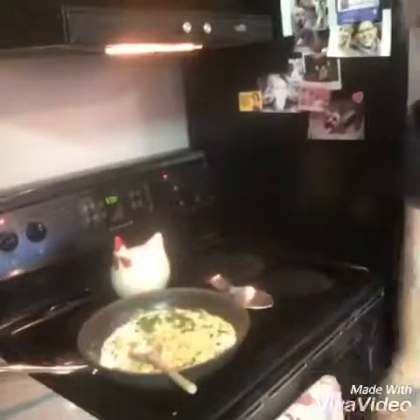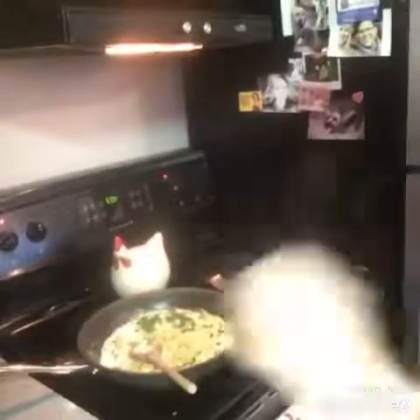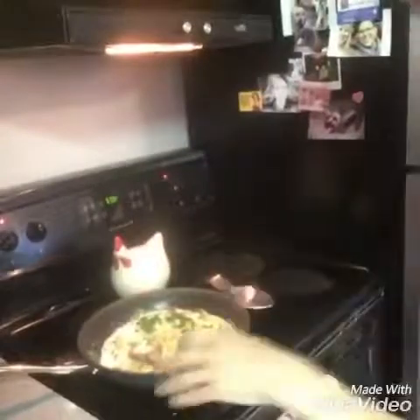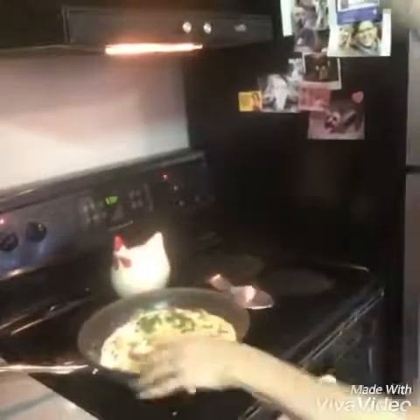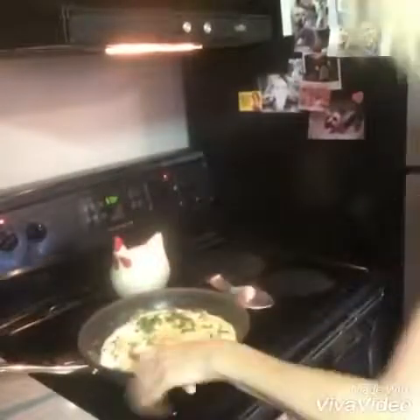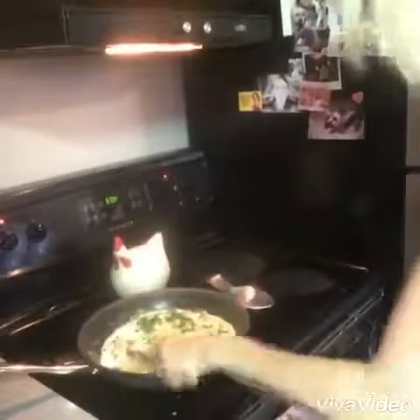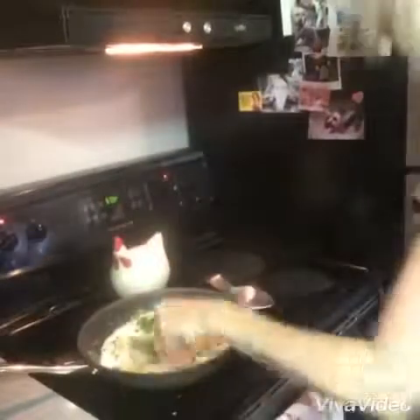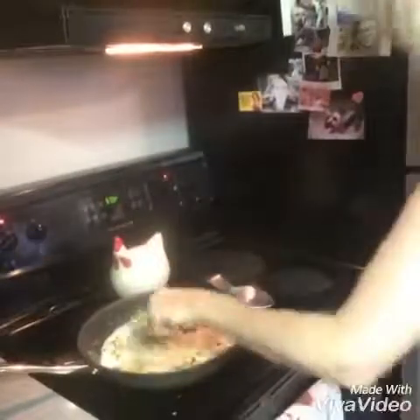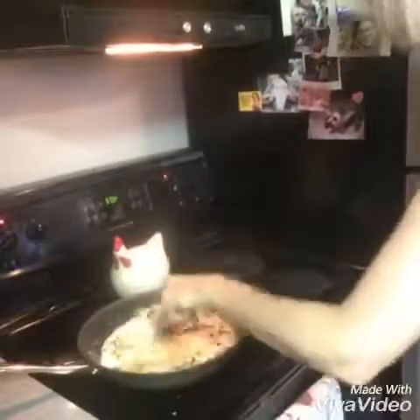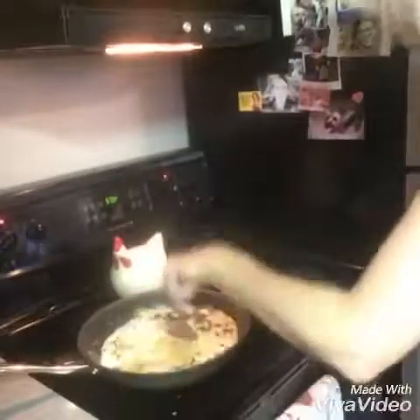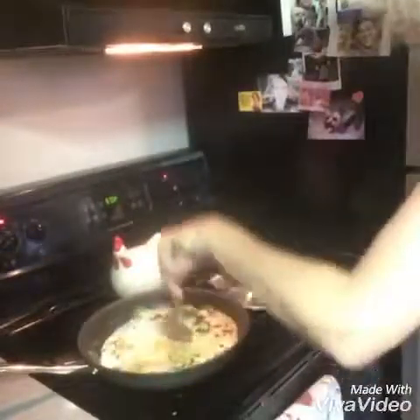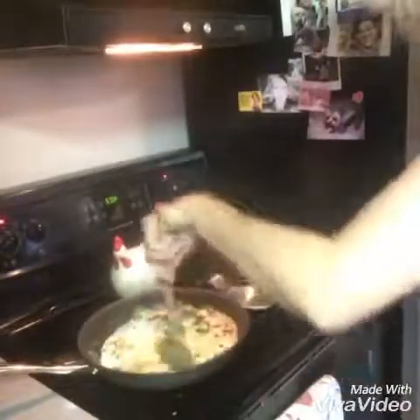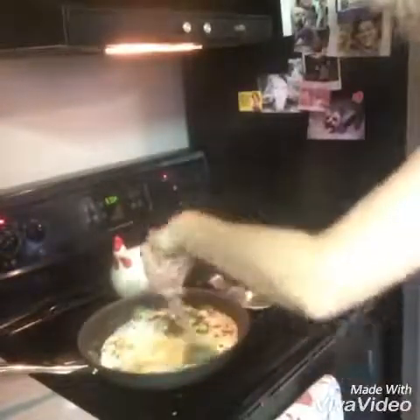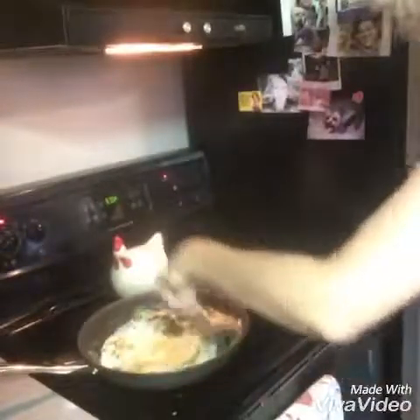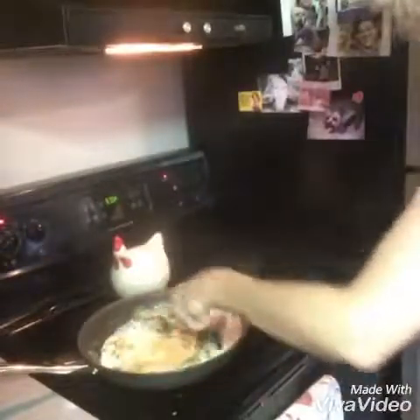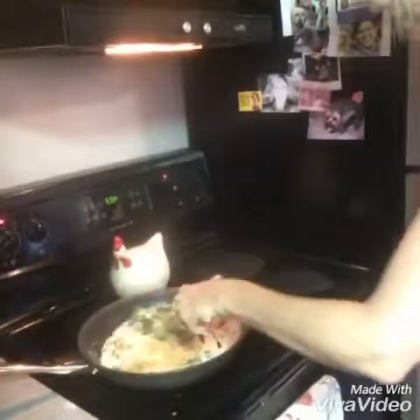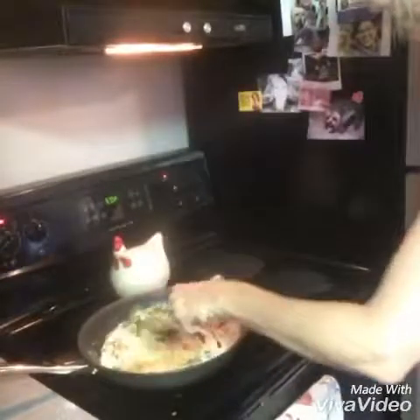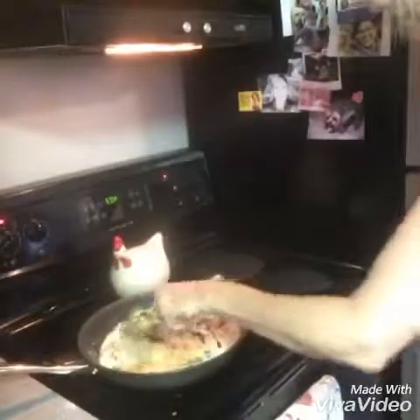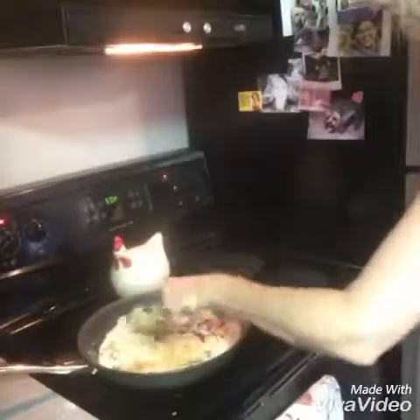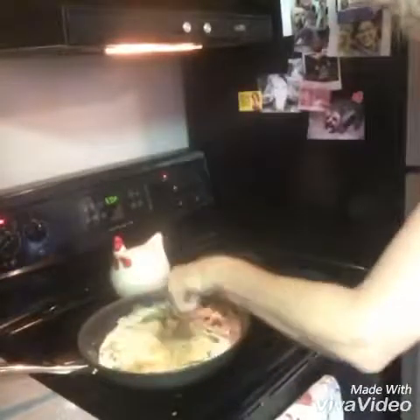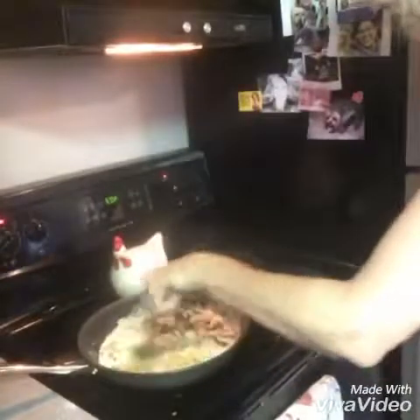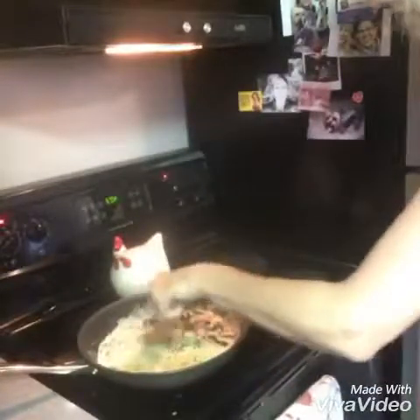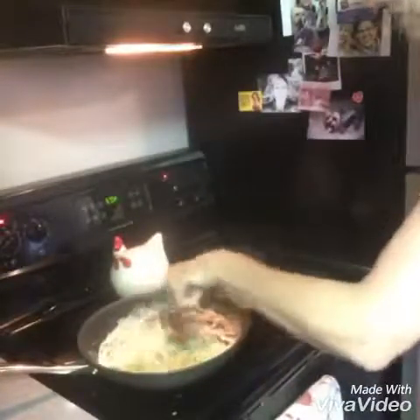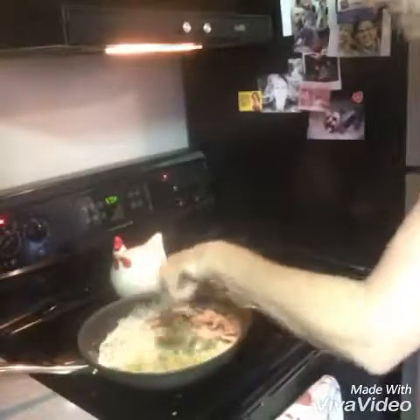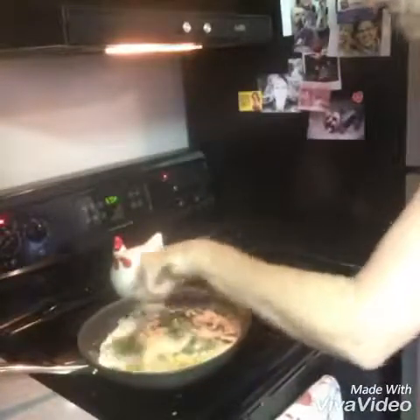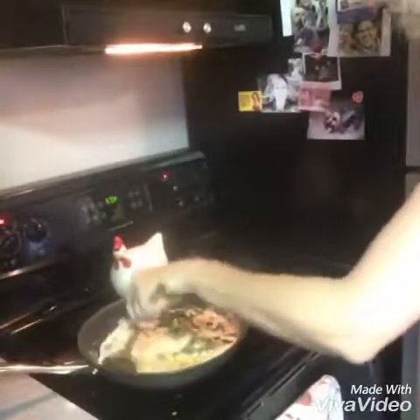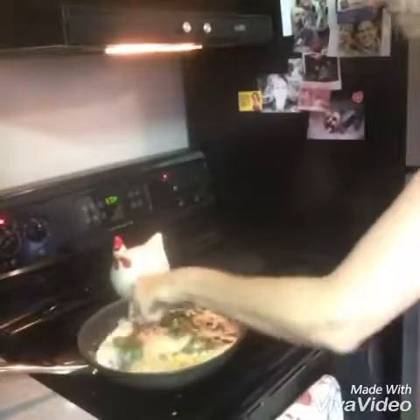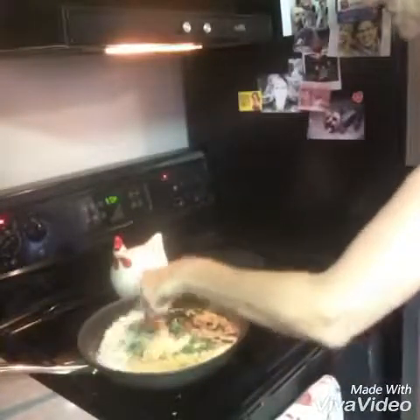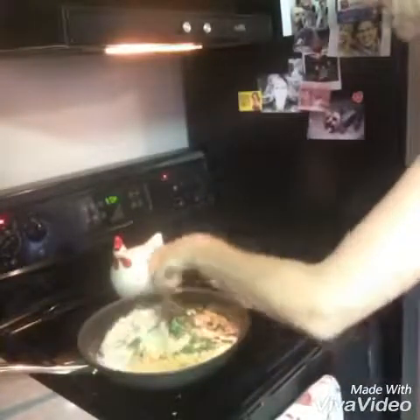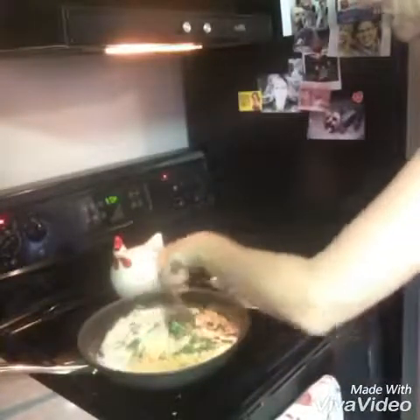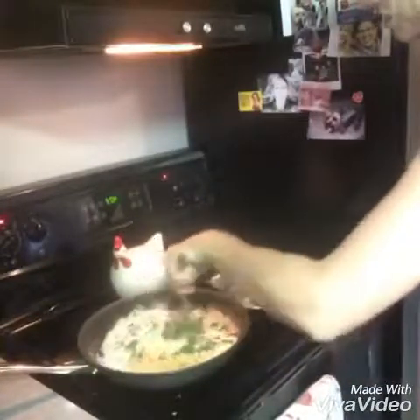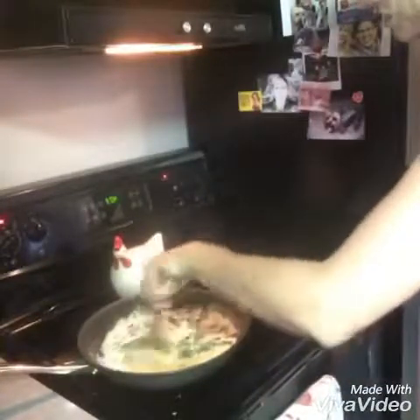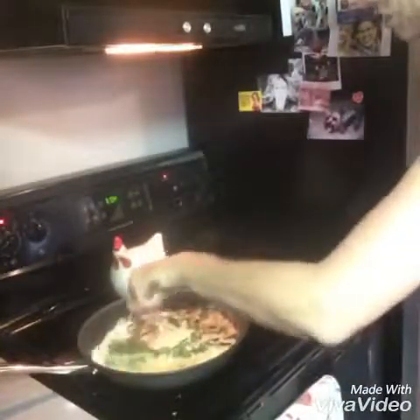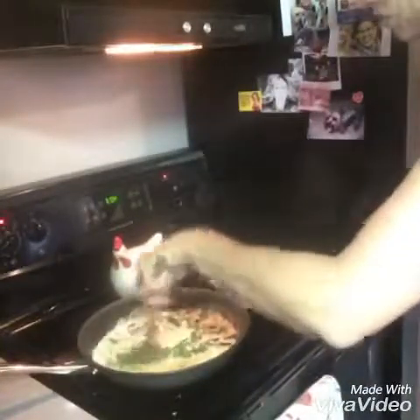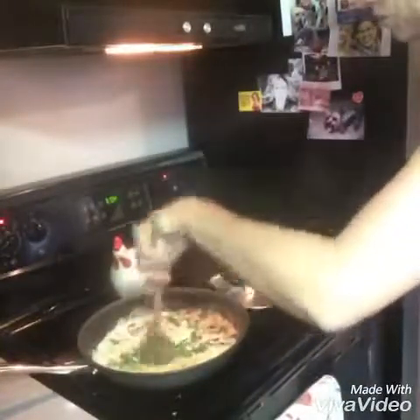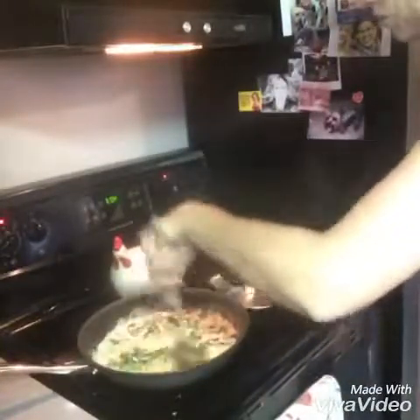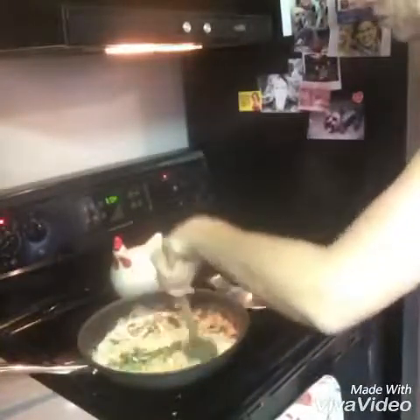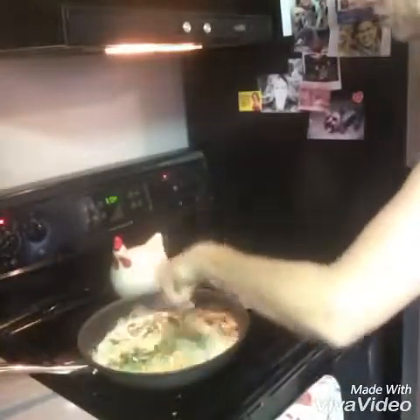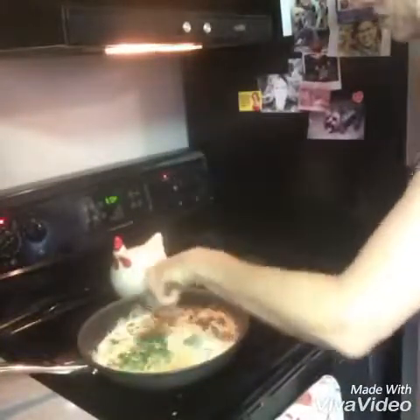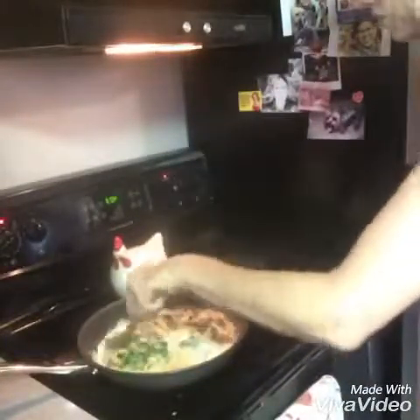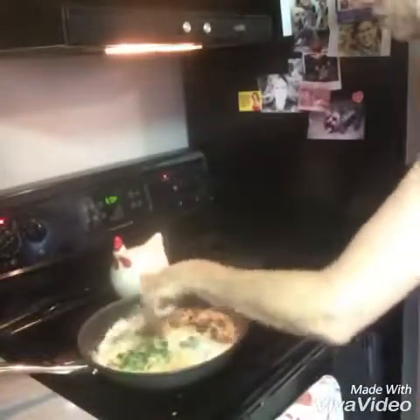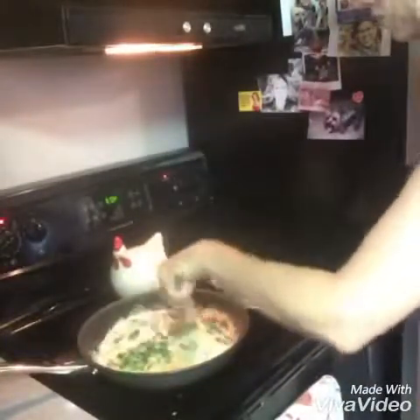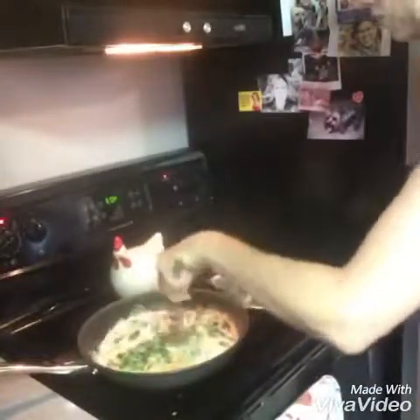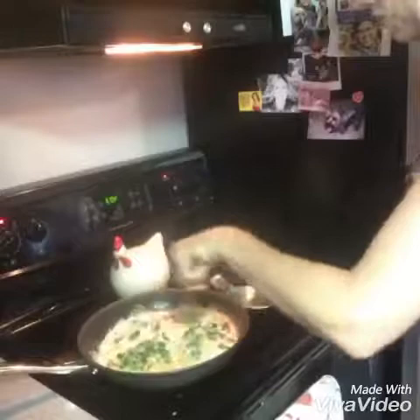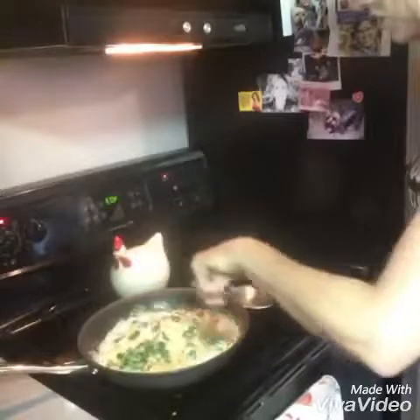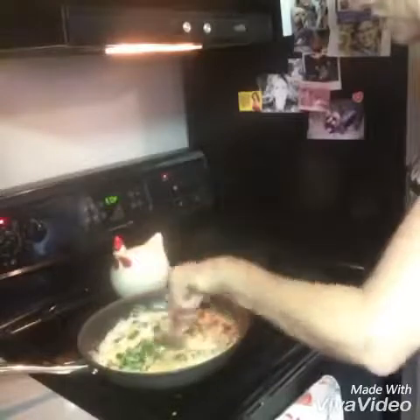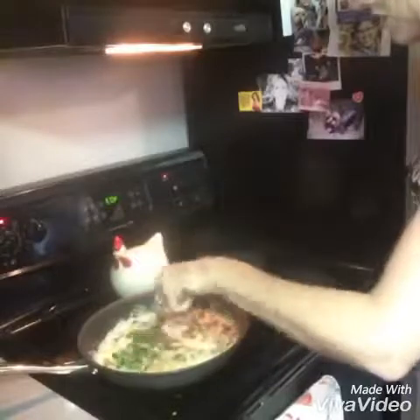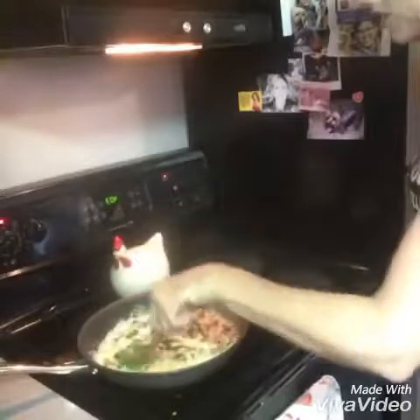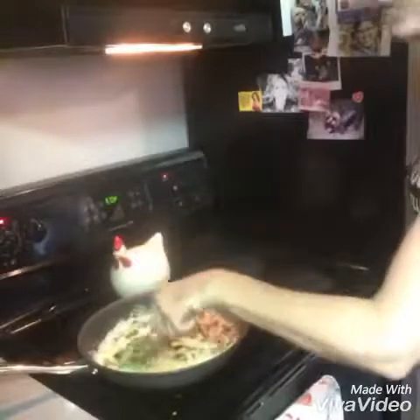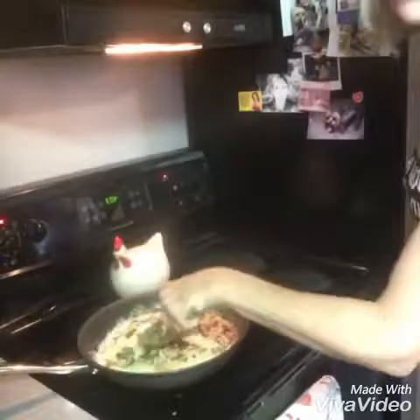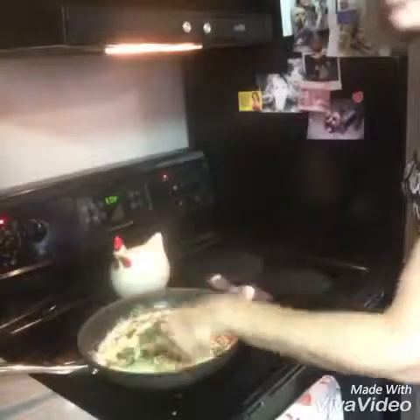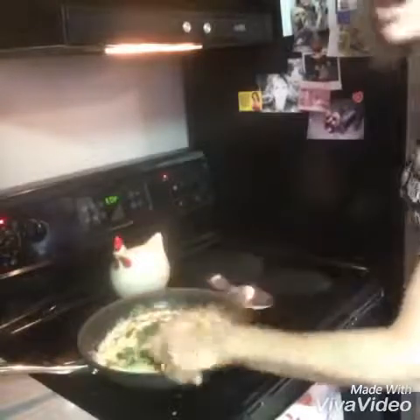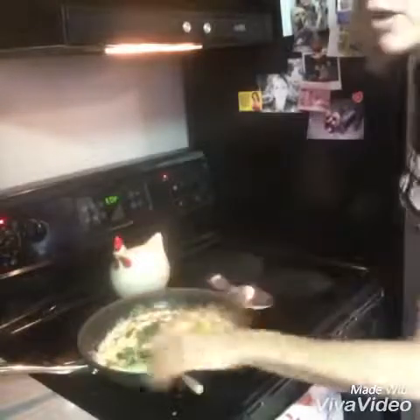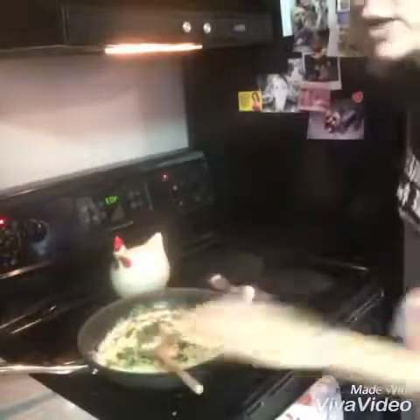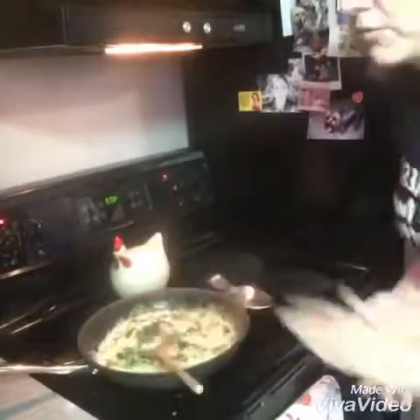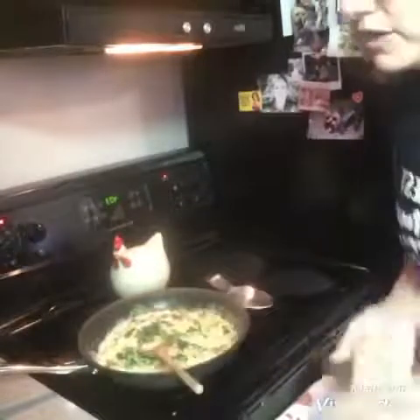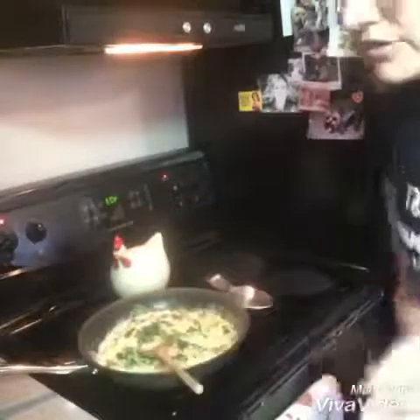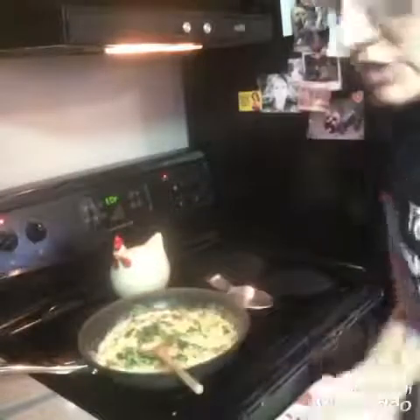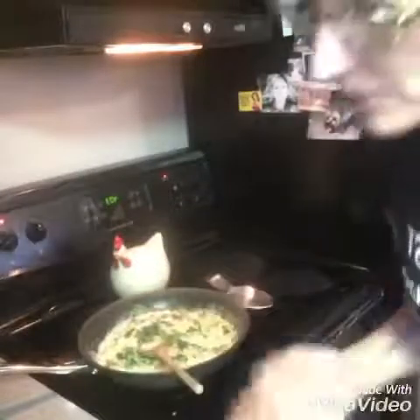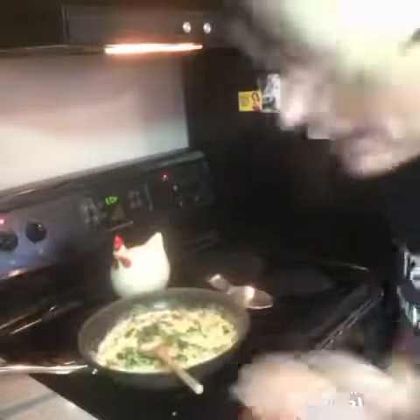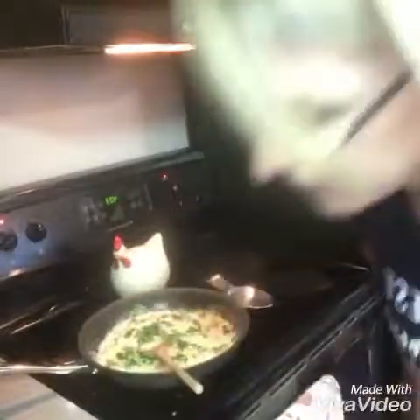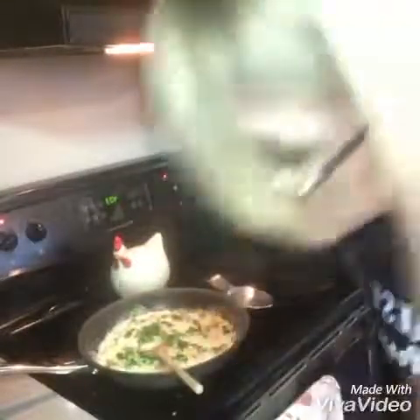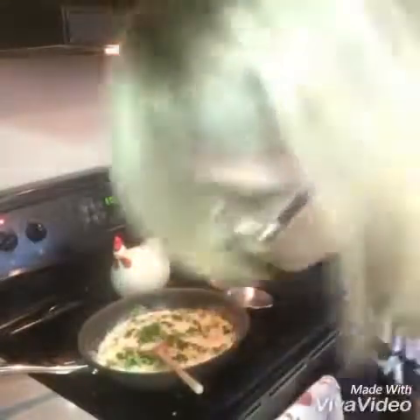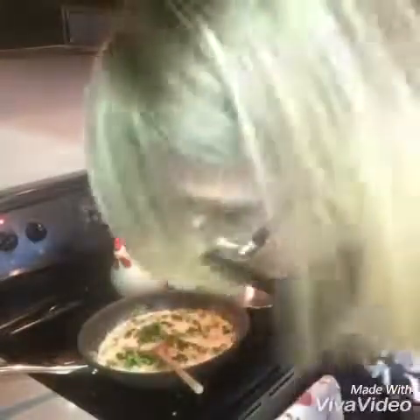Oh my god, you guys, this looks so so good!